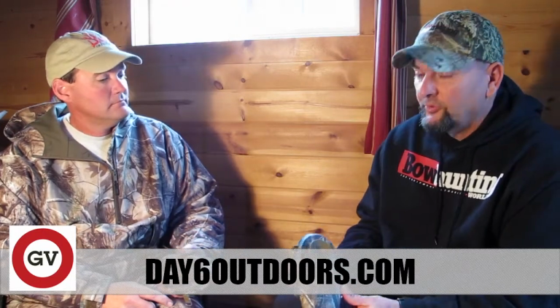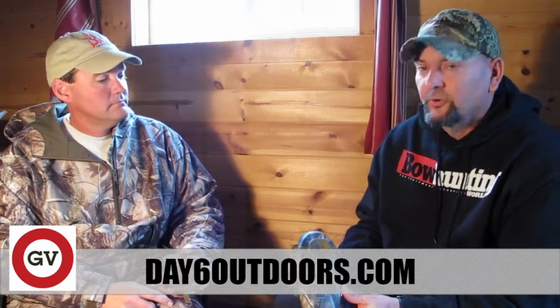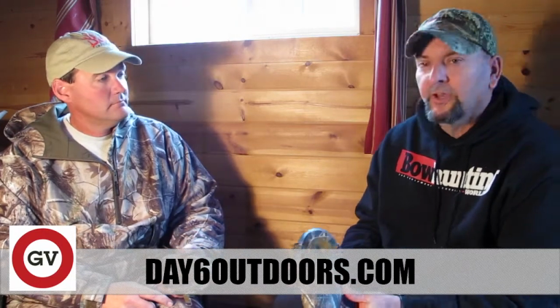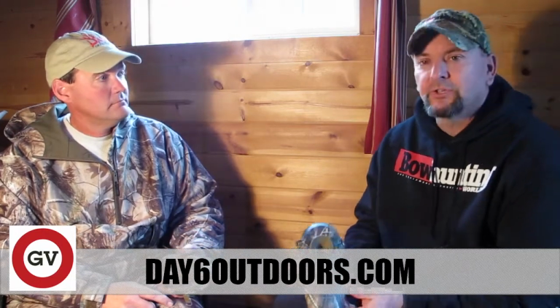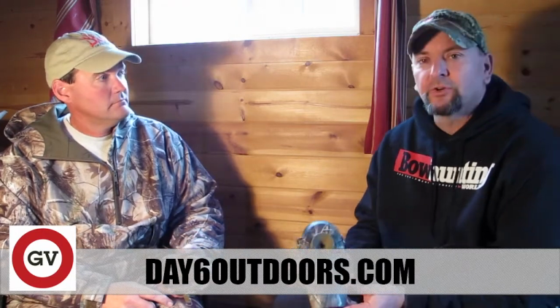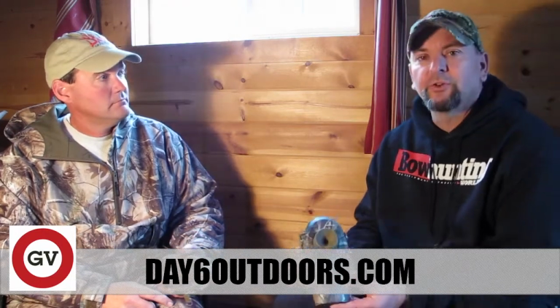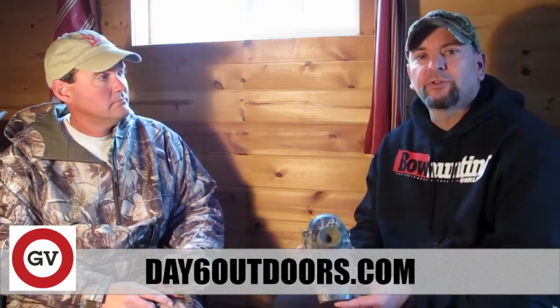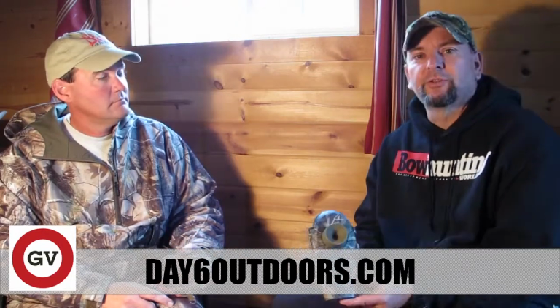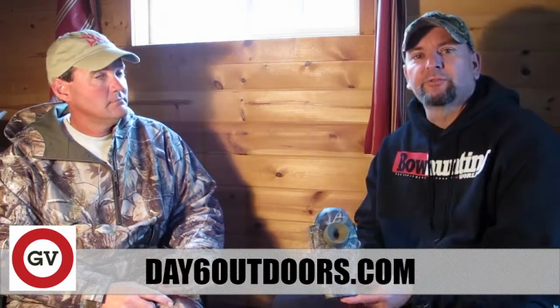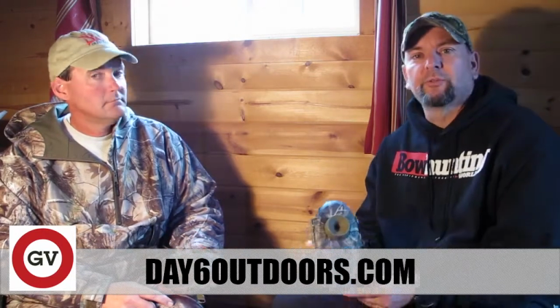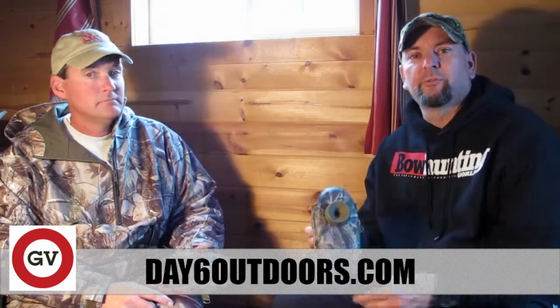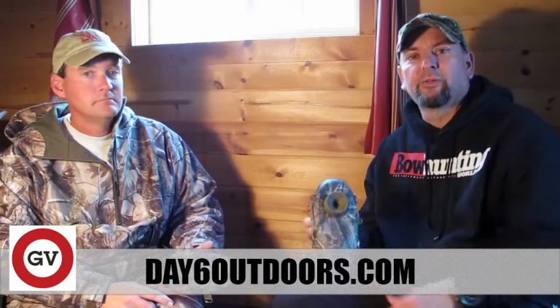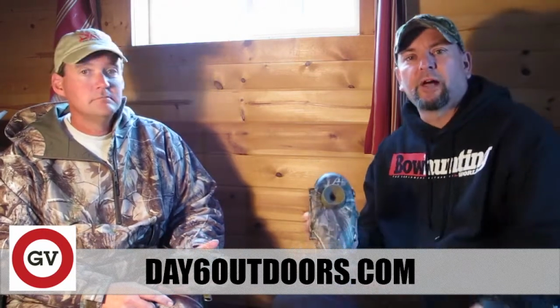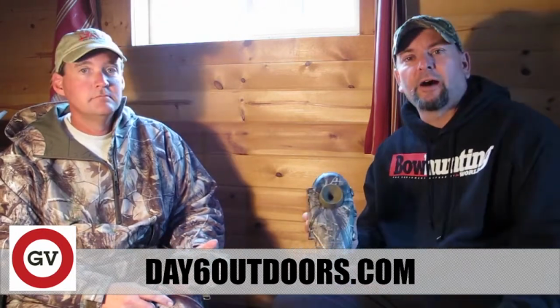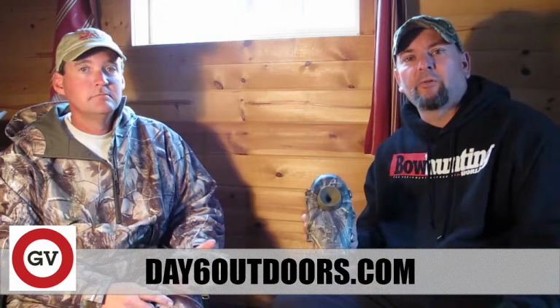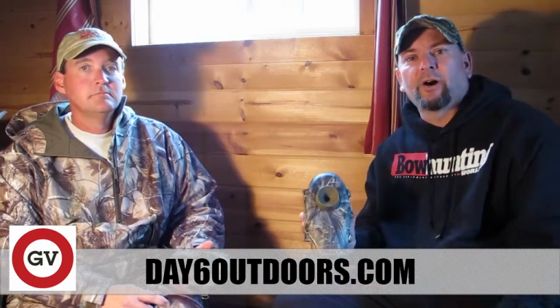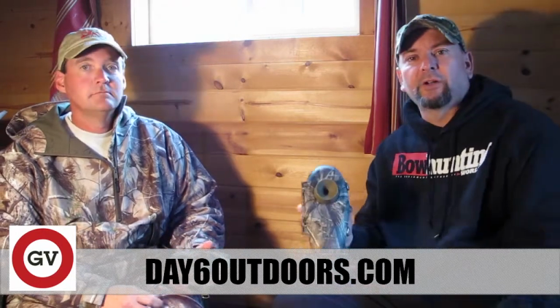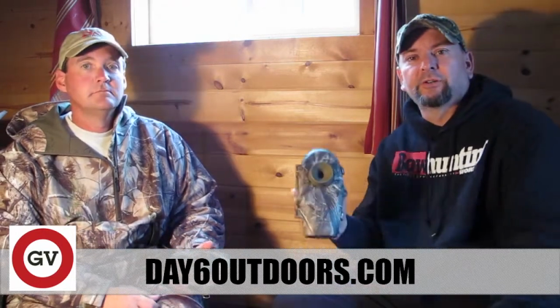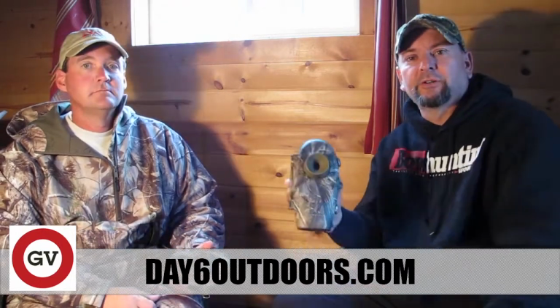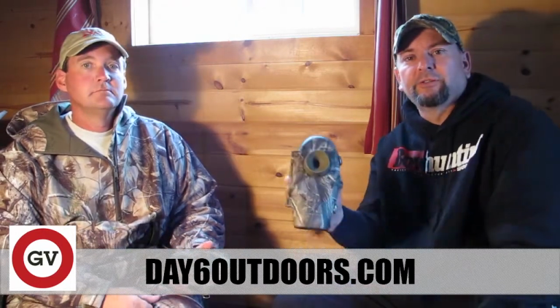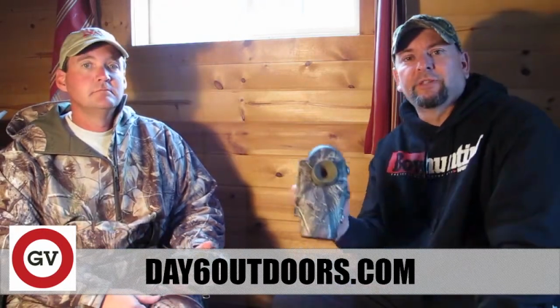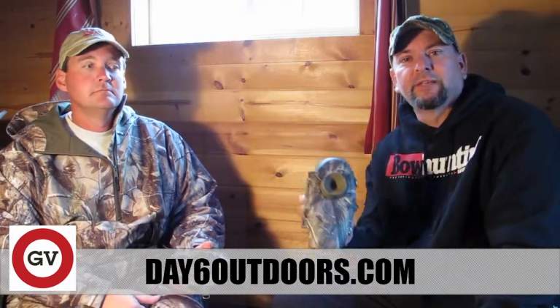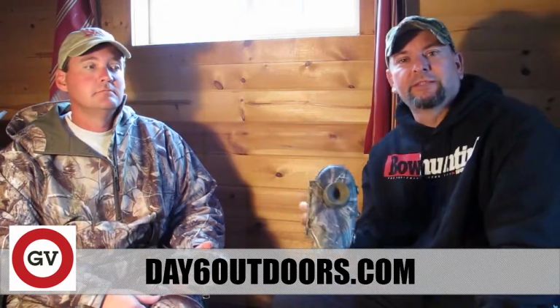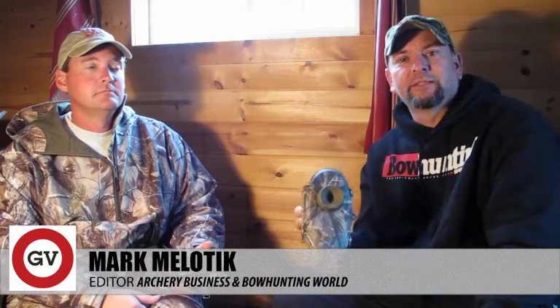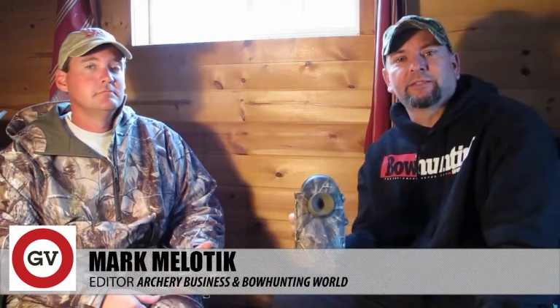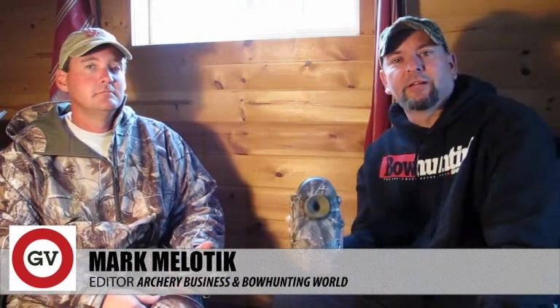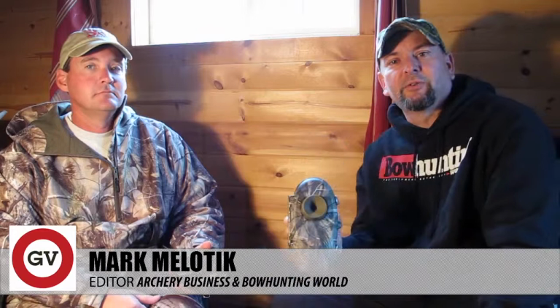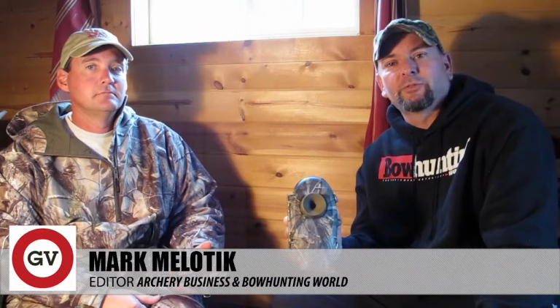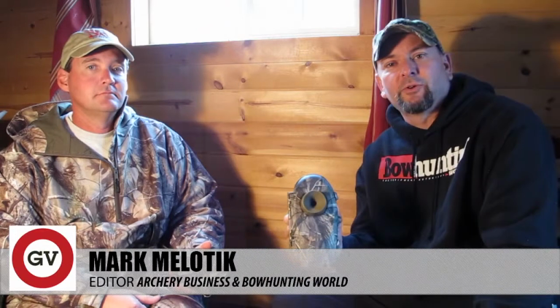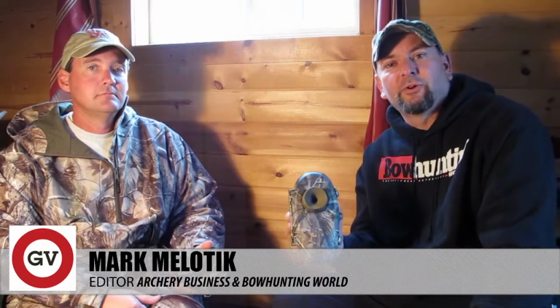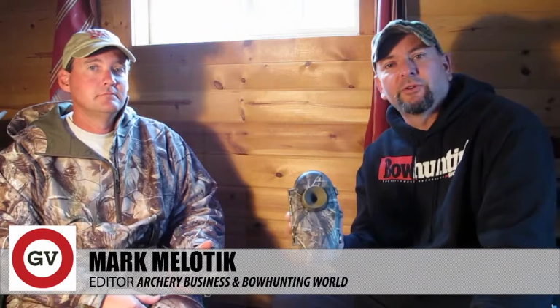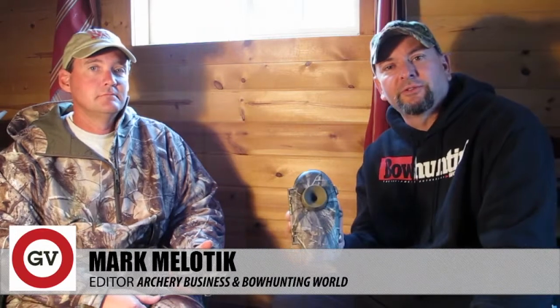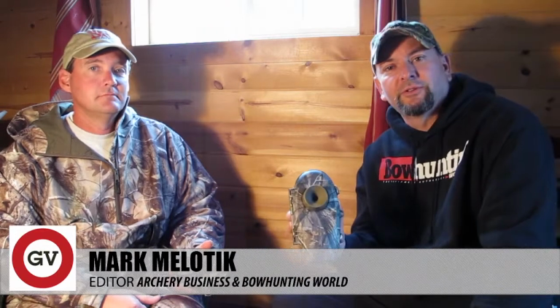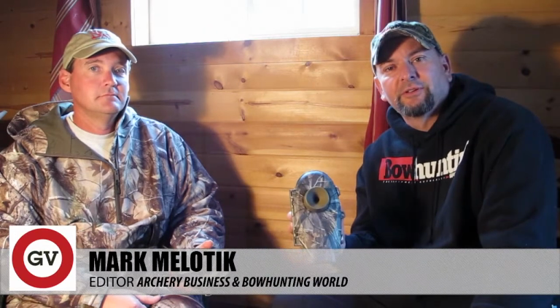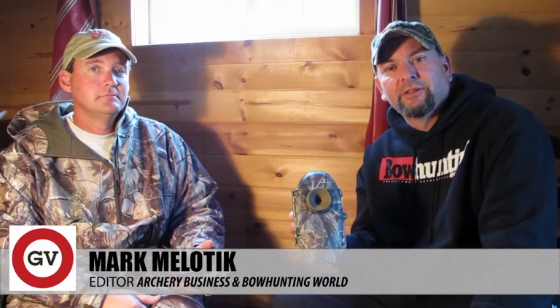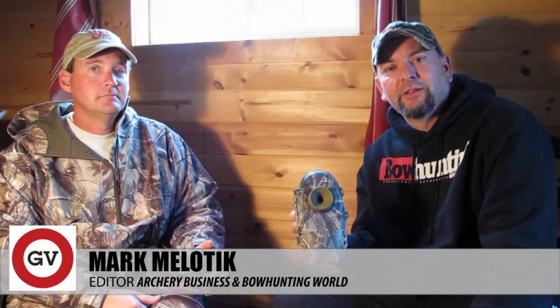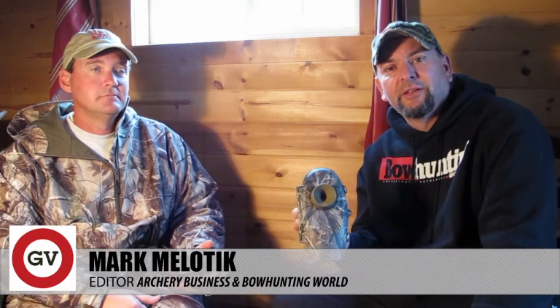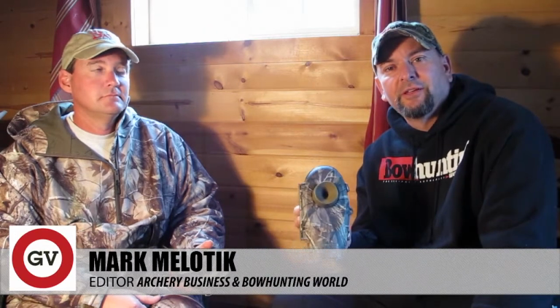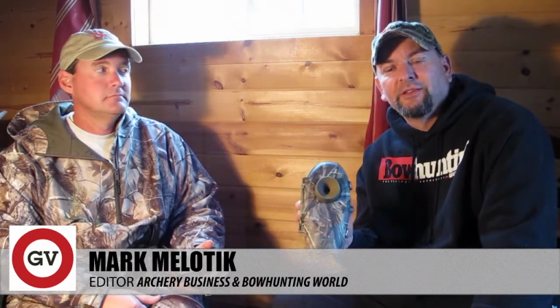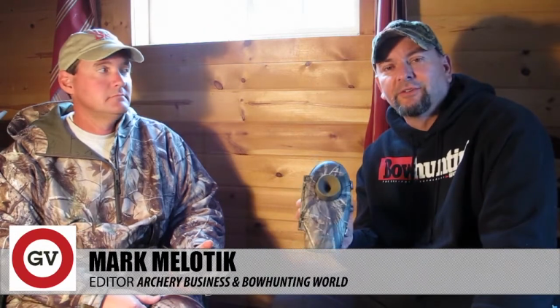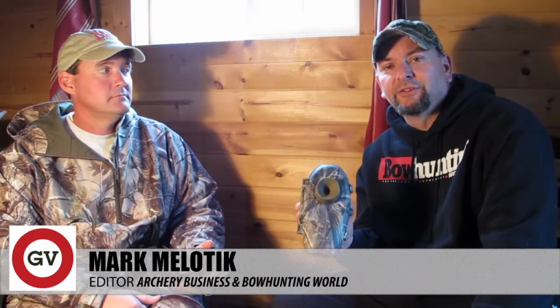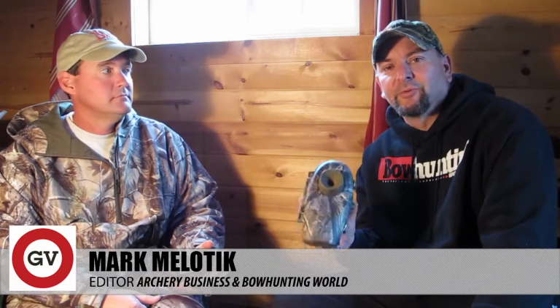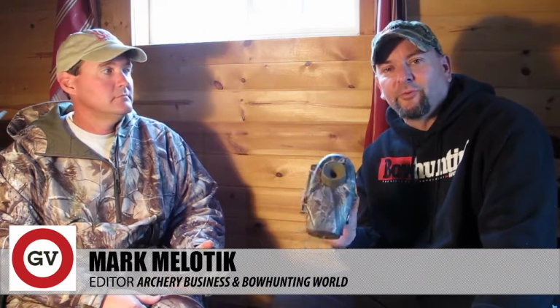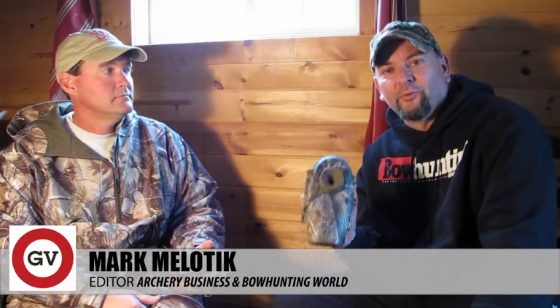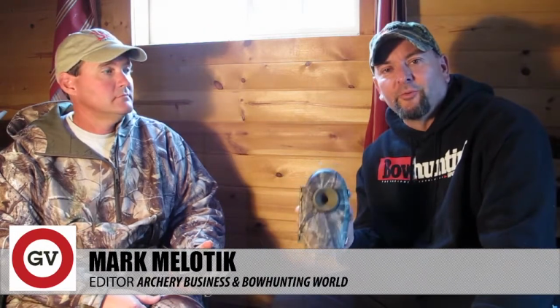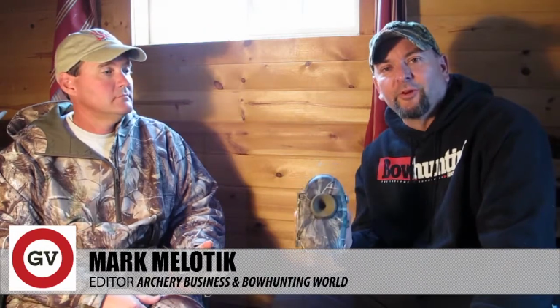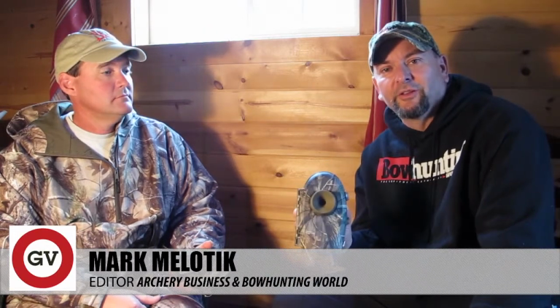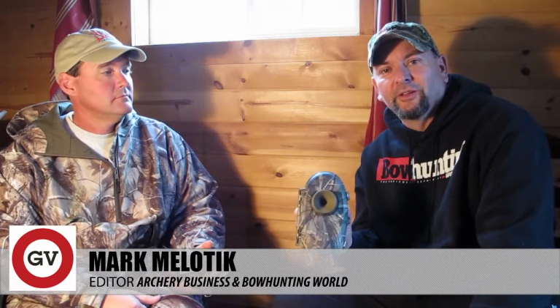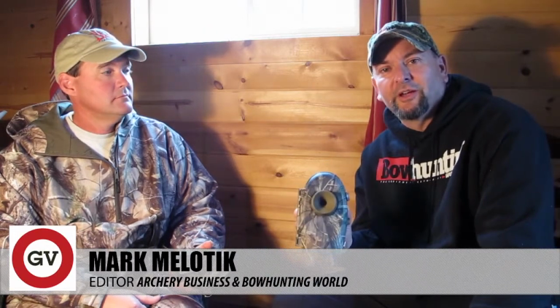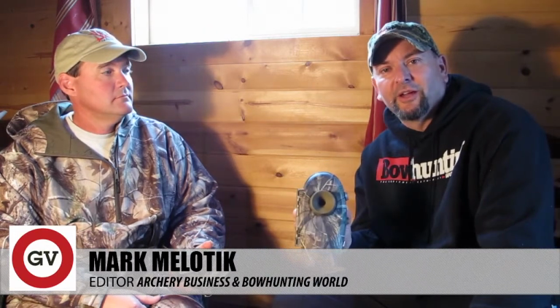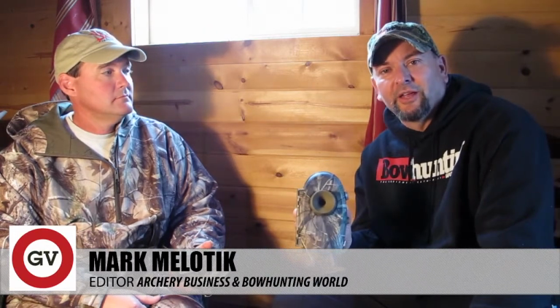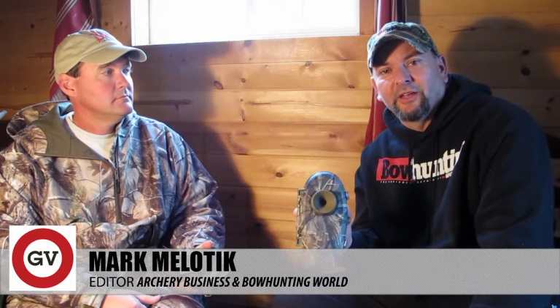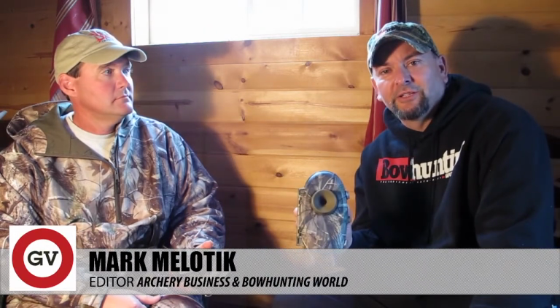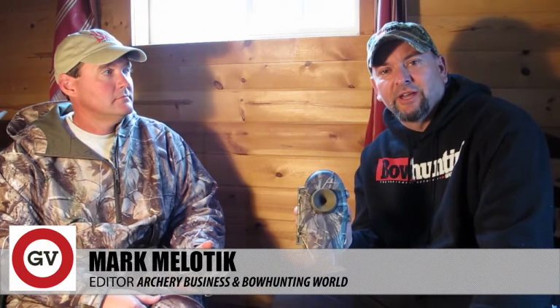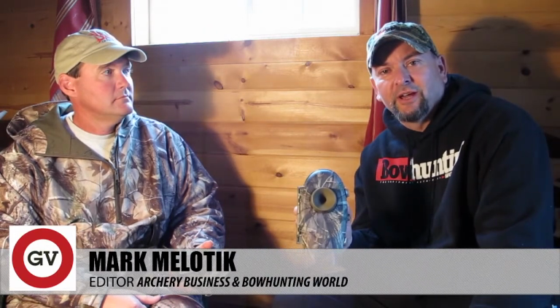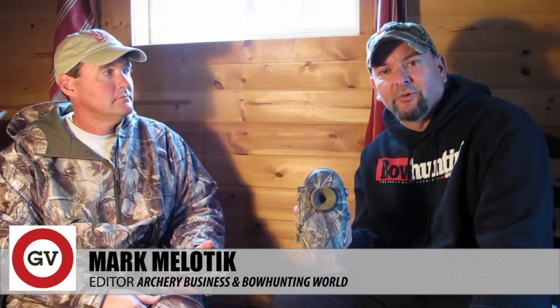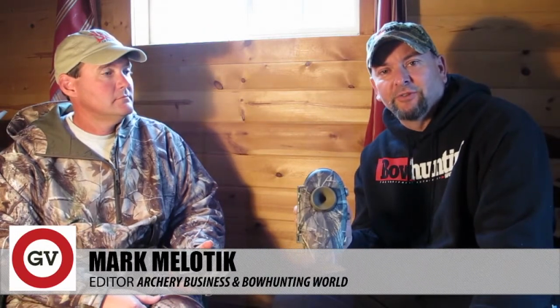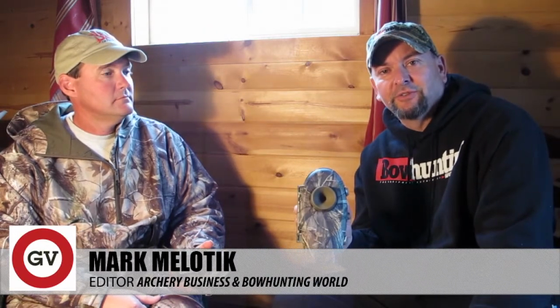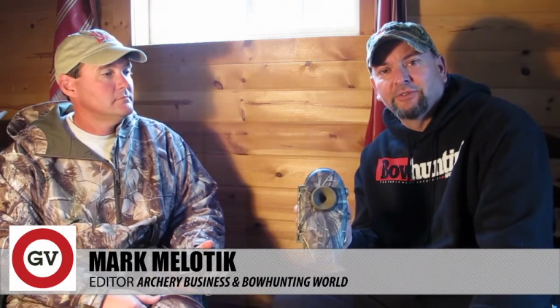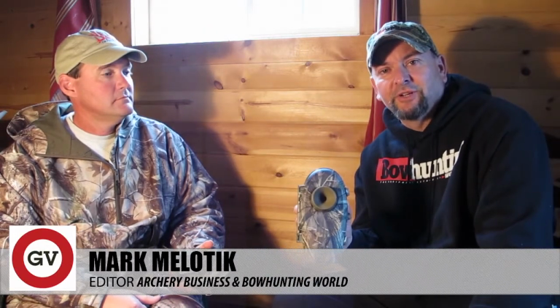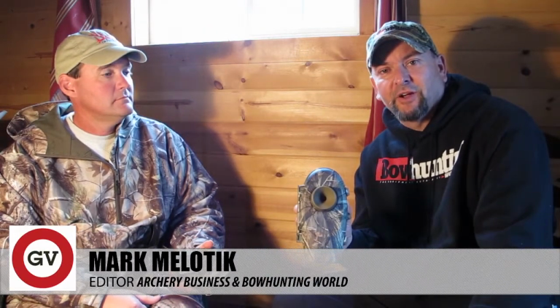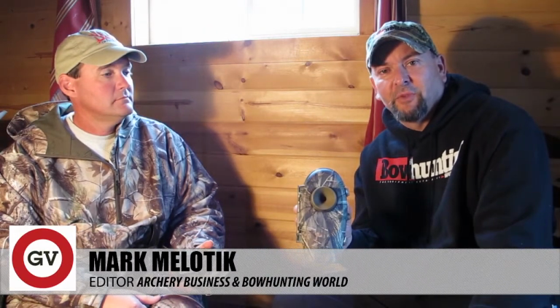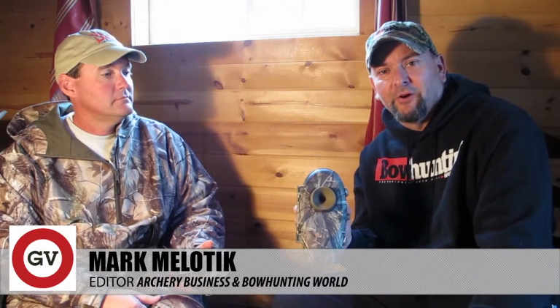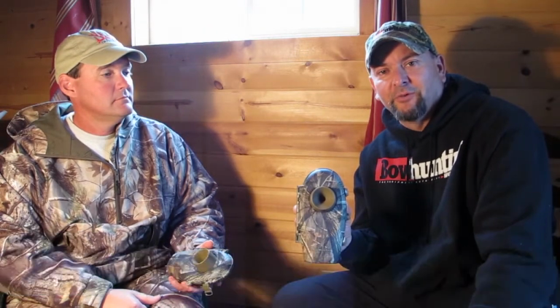Two great choices from Day6 Outdoors — these are some really cutting-edge cameras. Check them out.